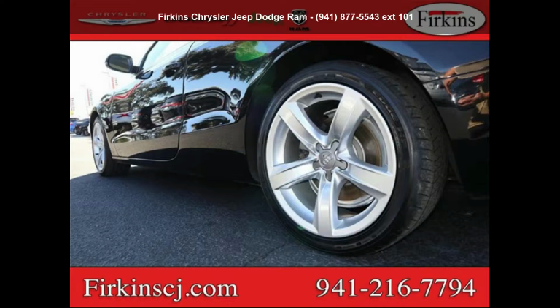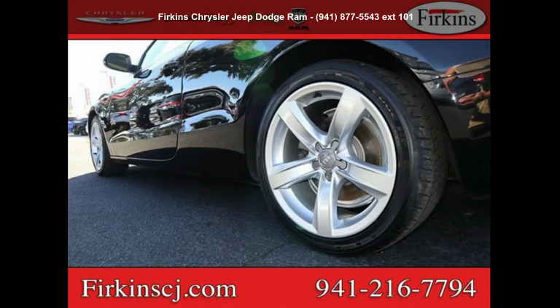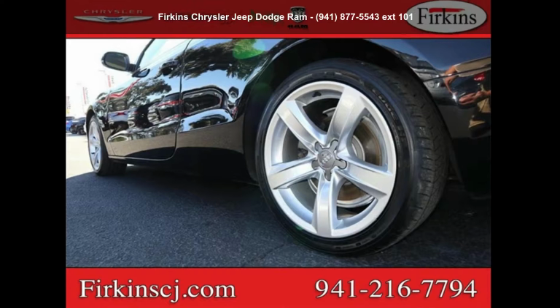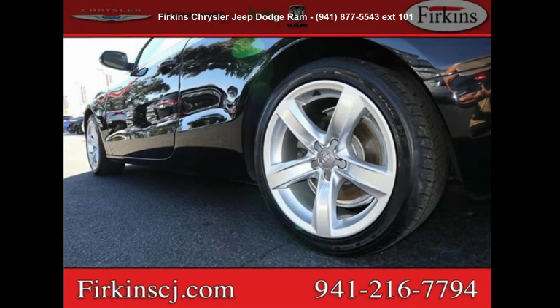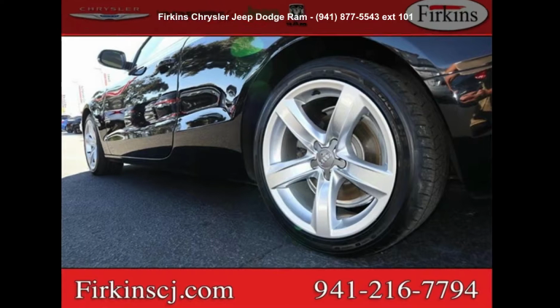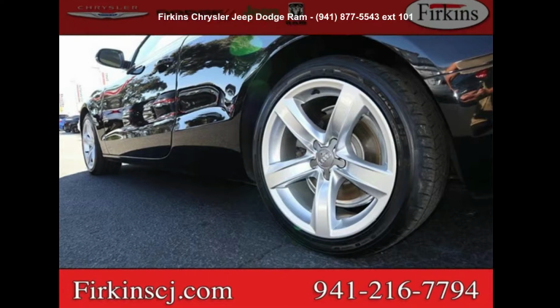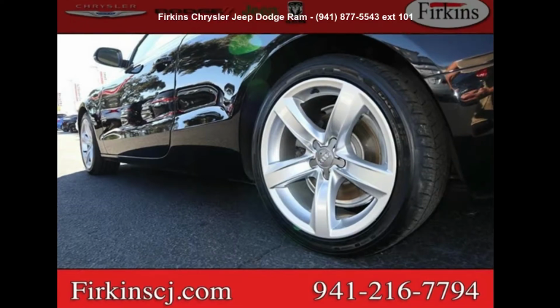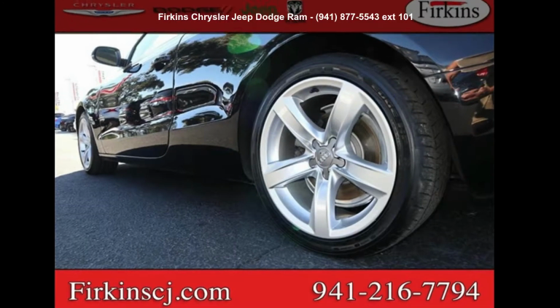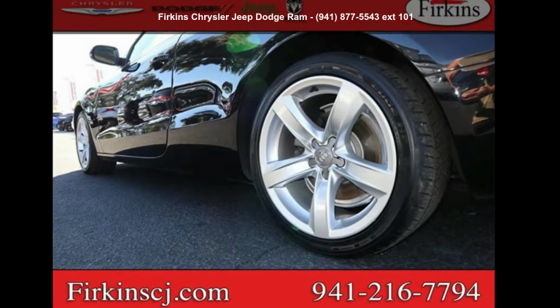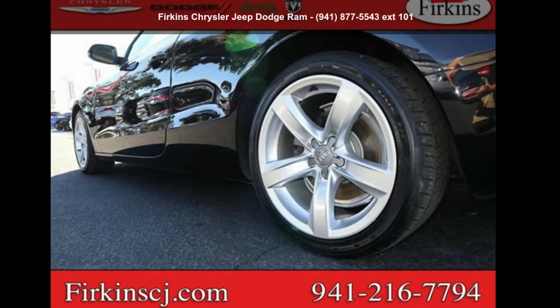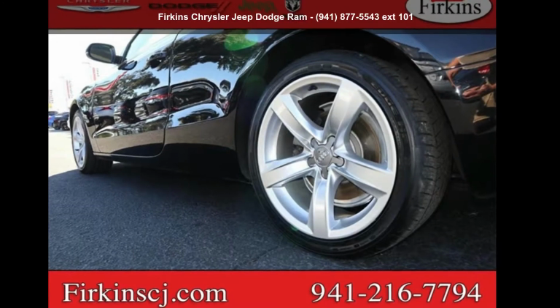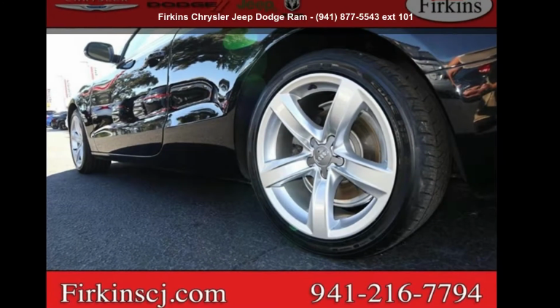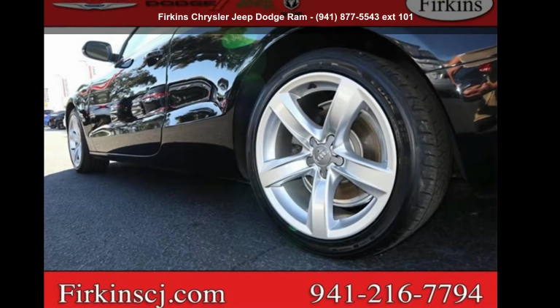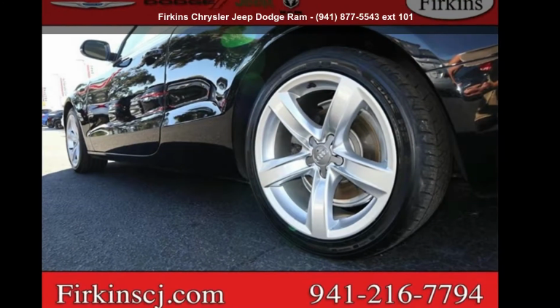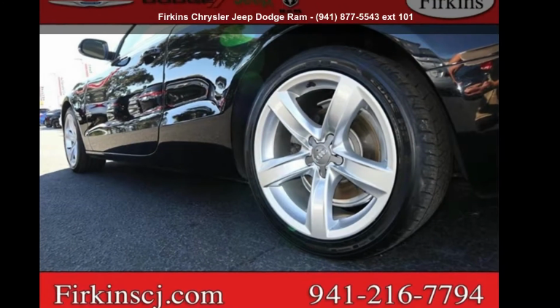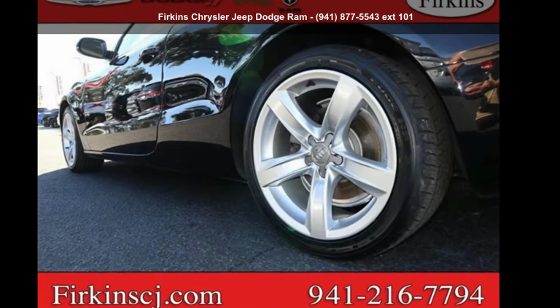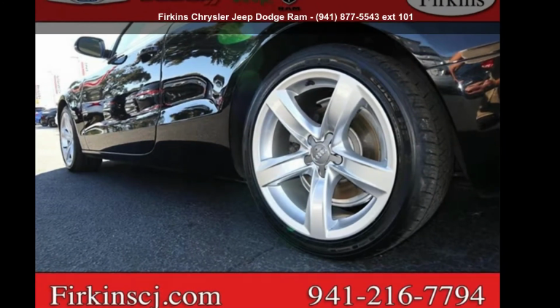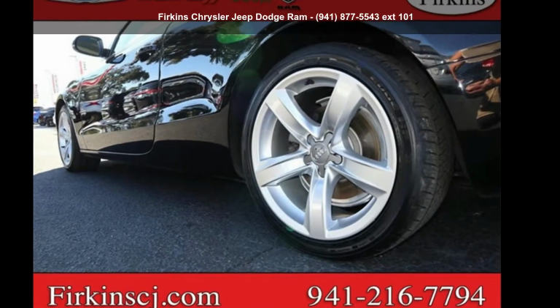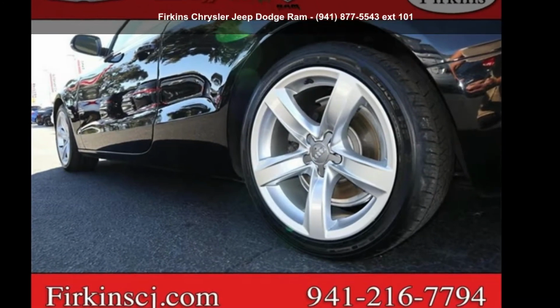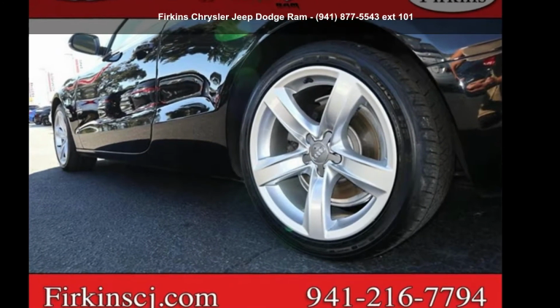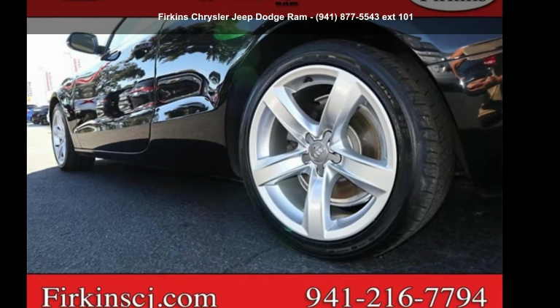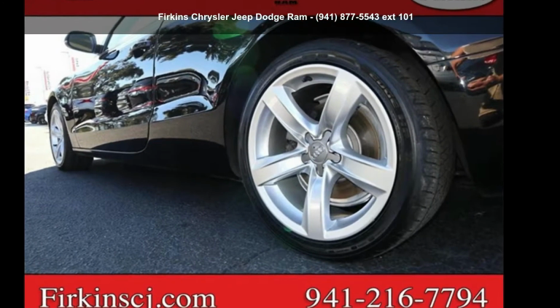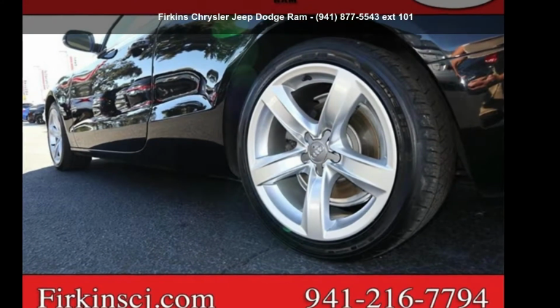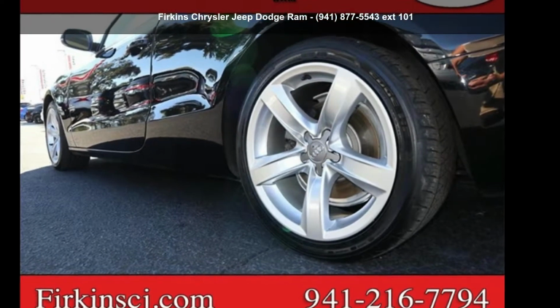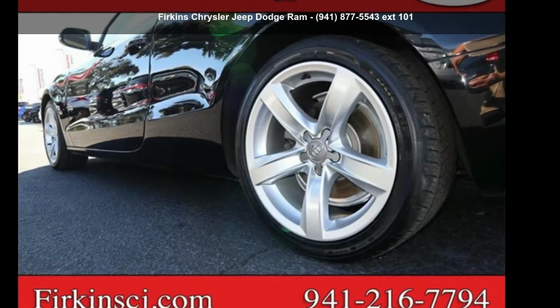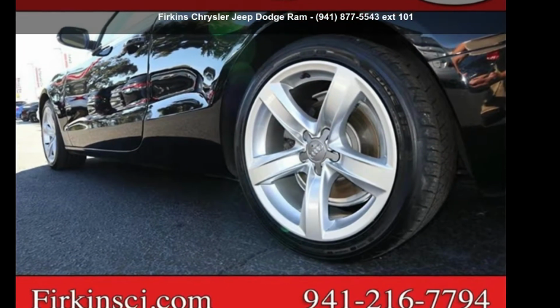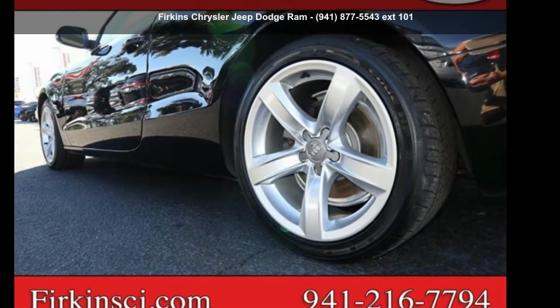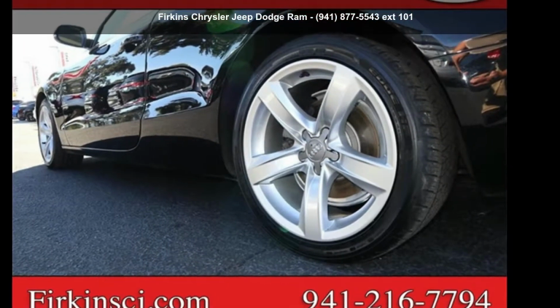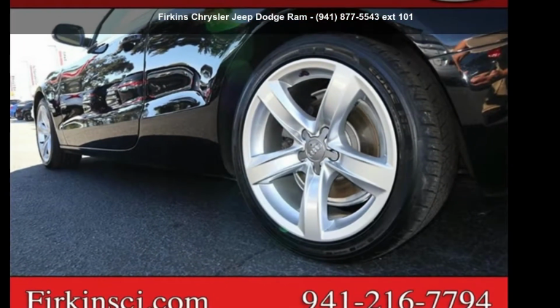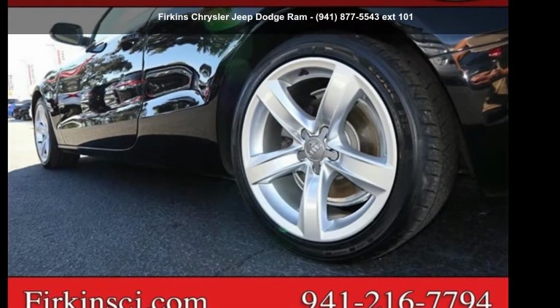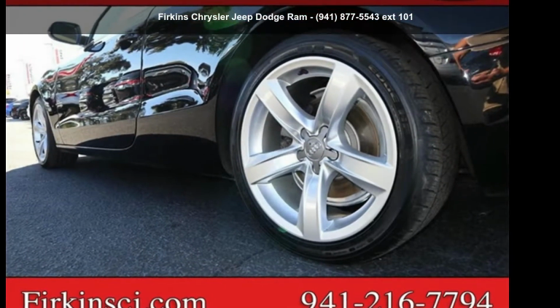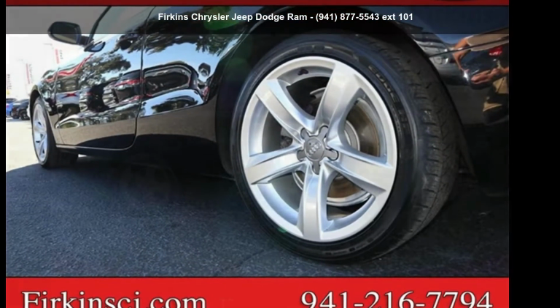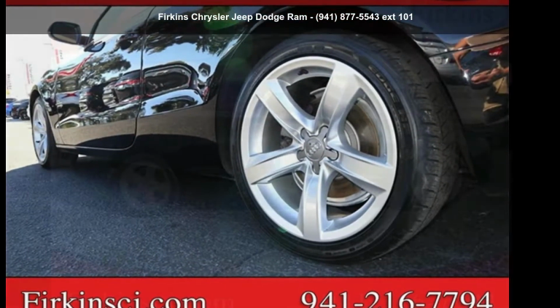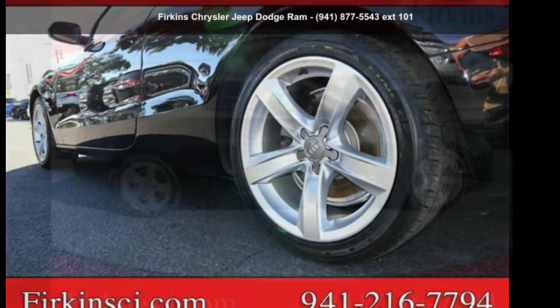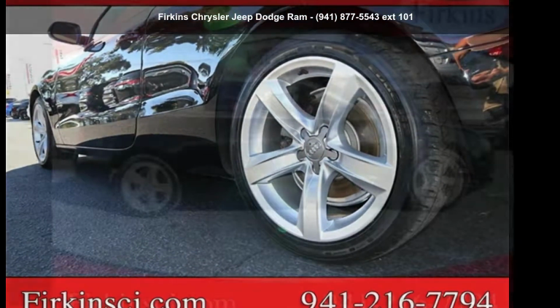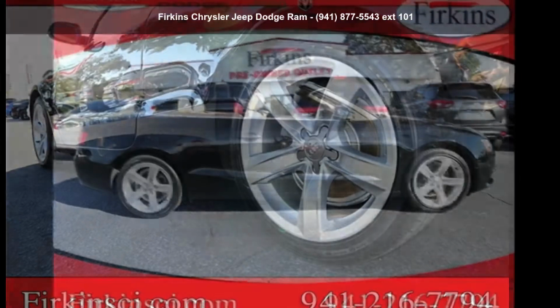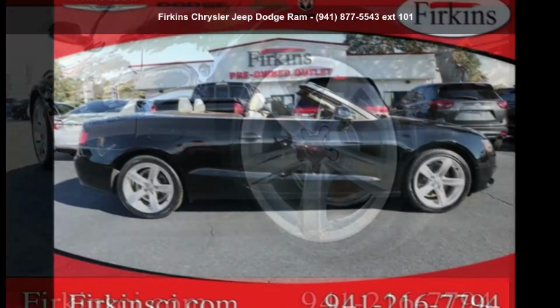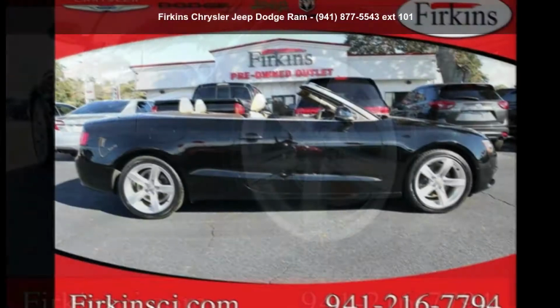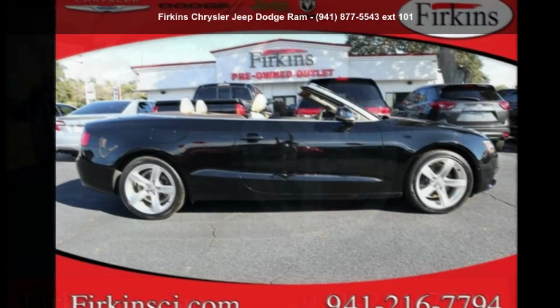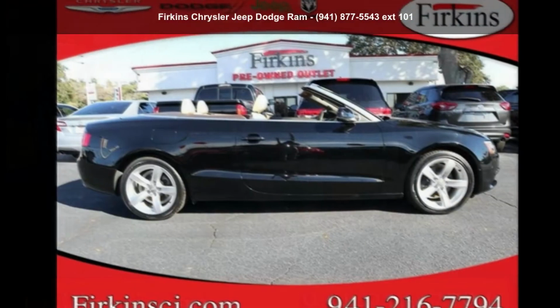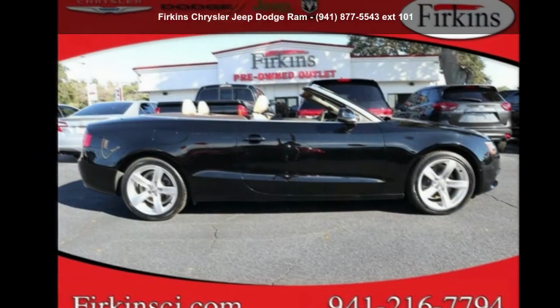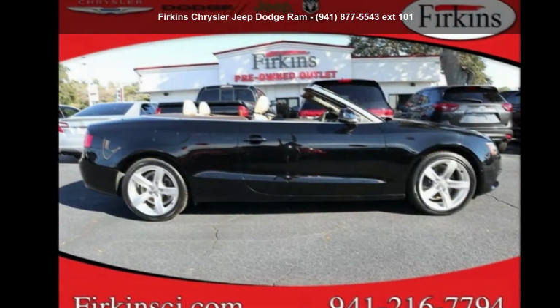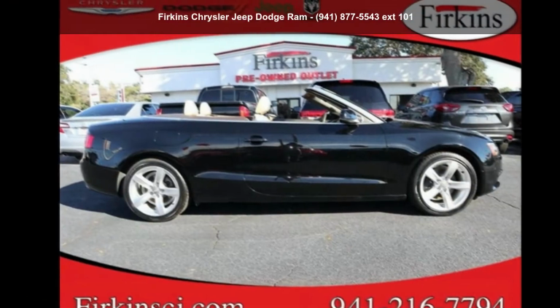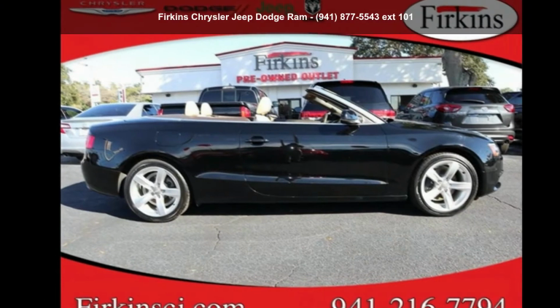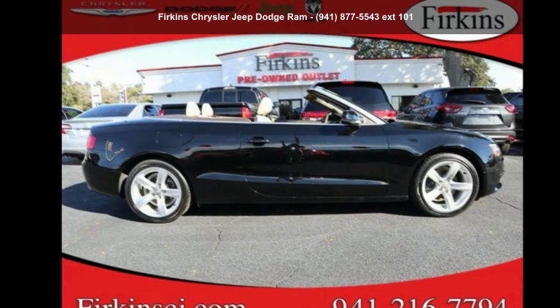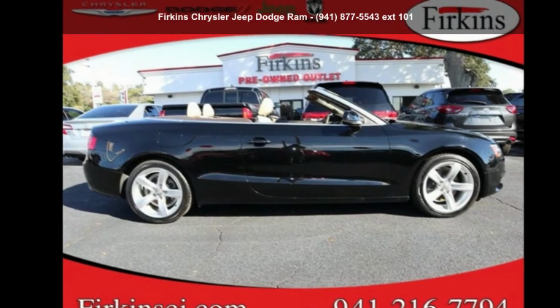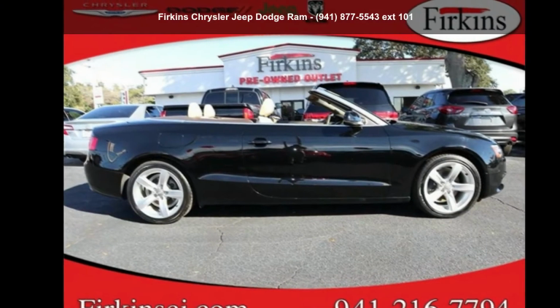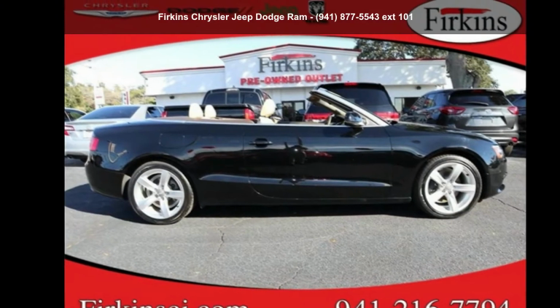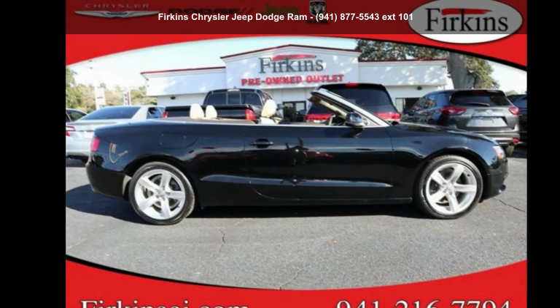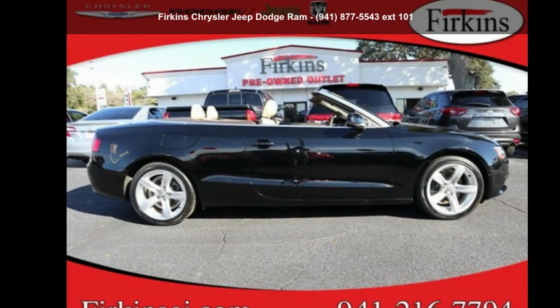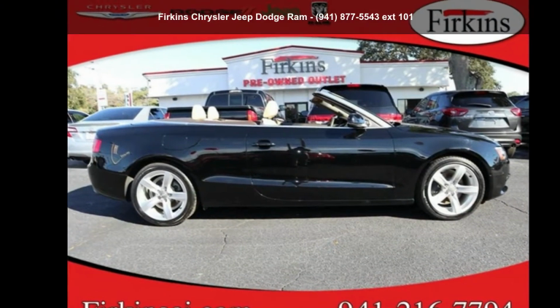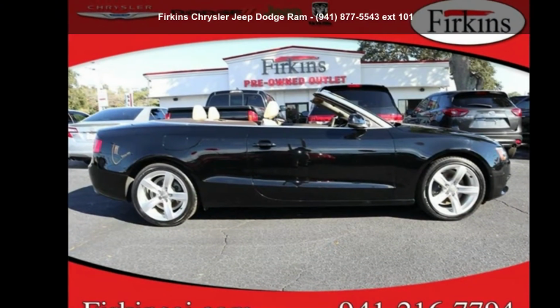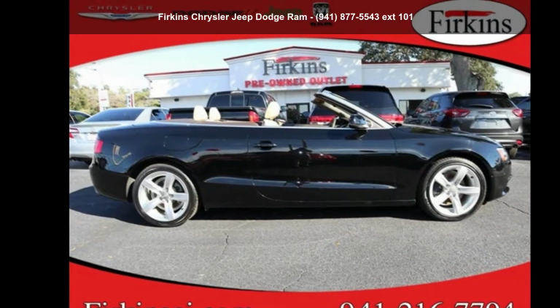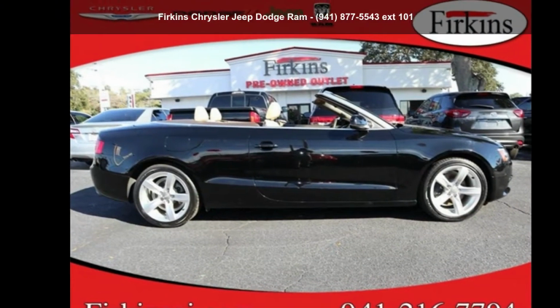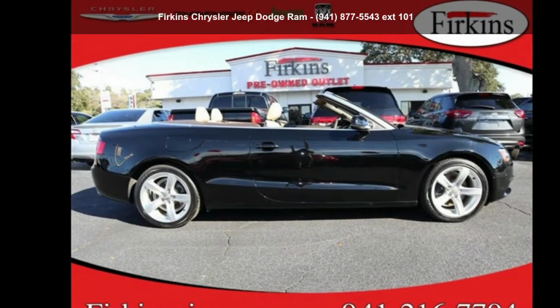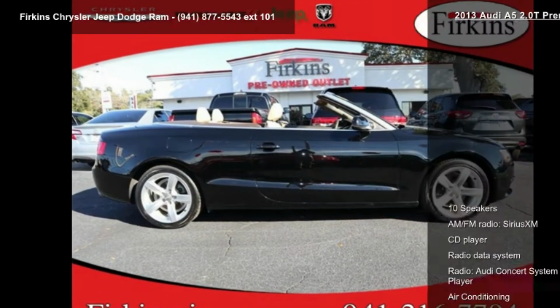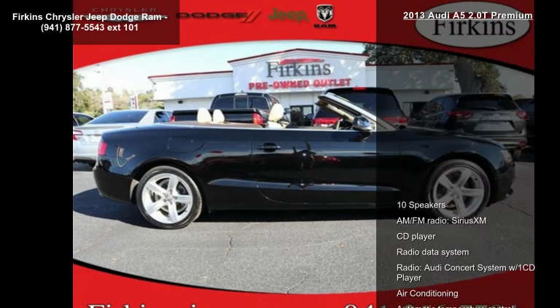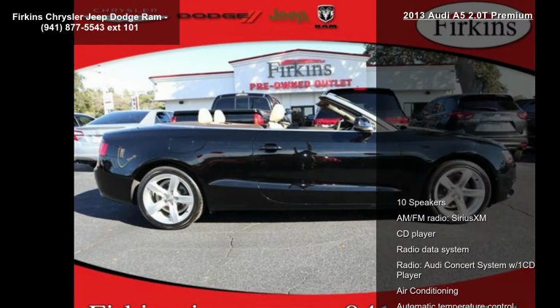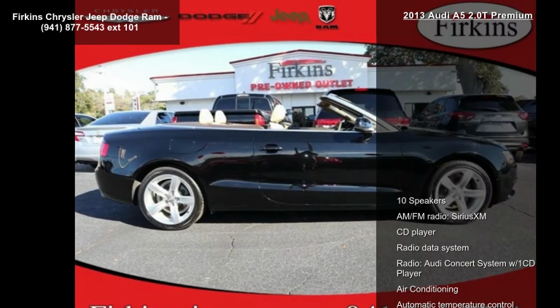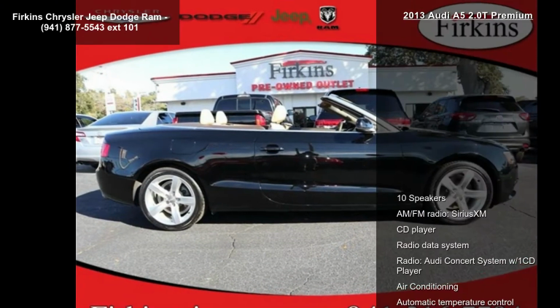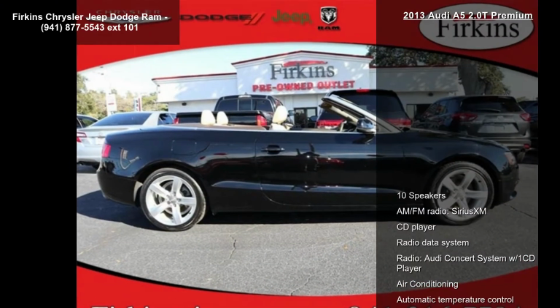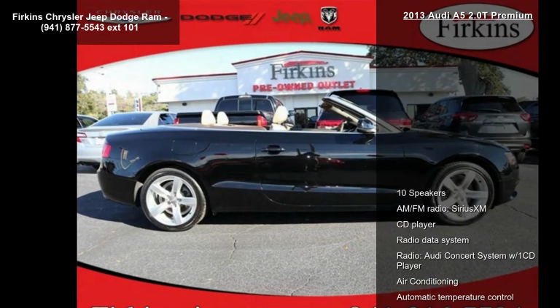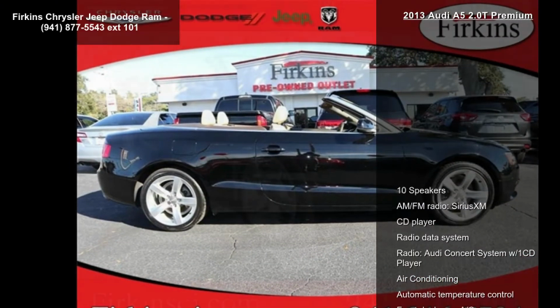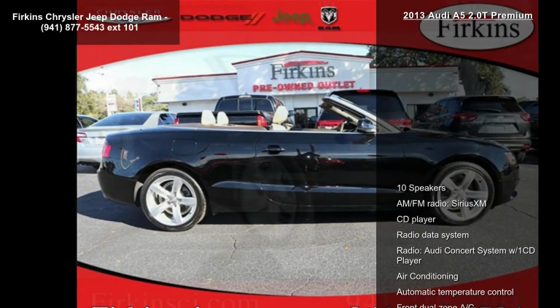Check out this Audi 2013 A5 2.0T Premium. If you are looking for a first class ride, you have found it.